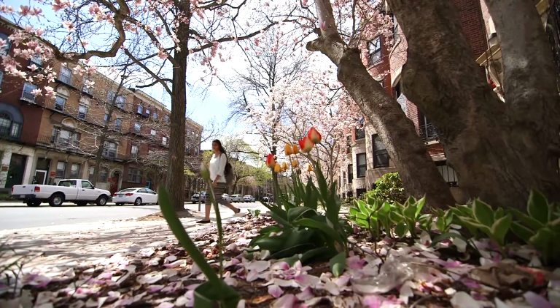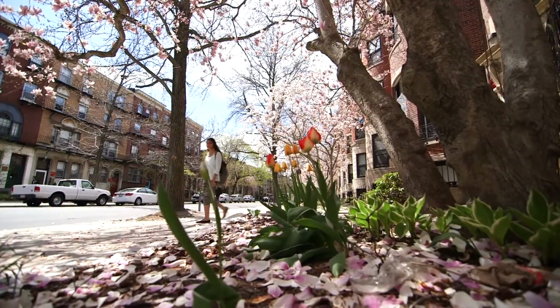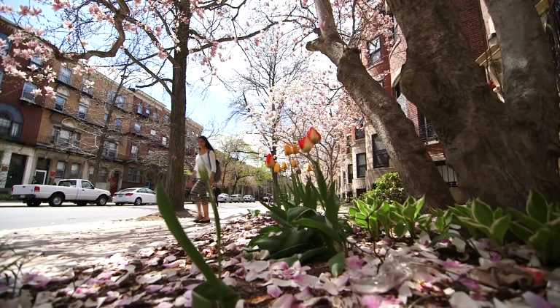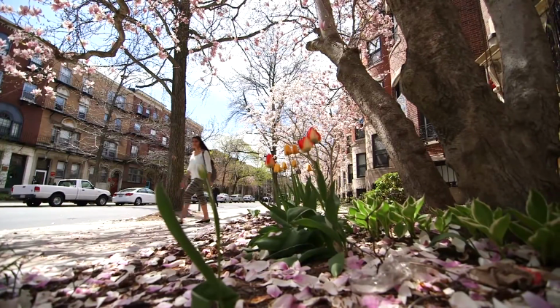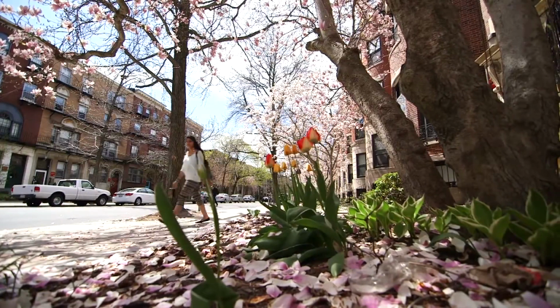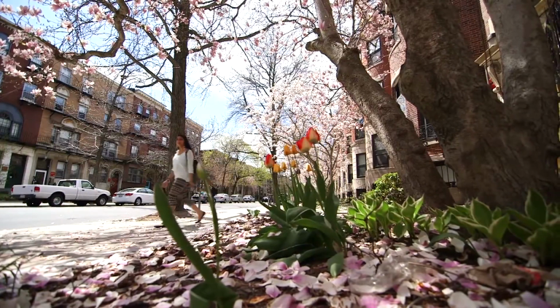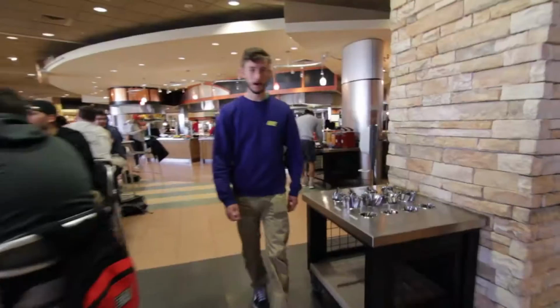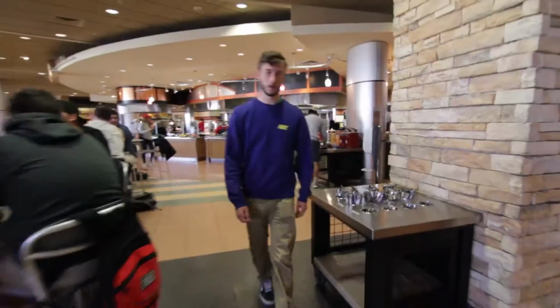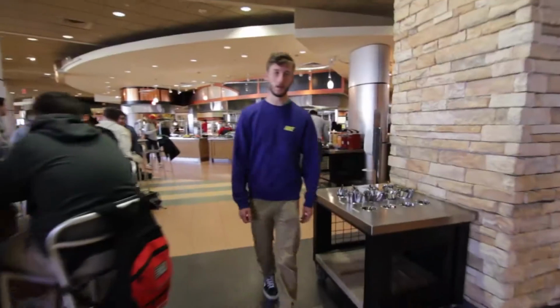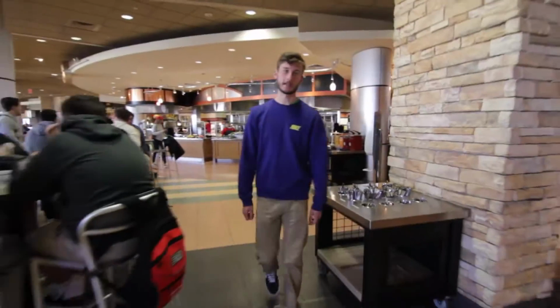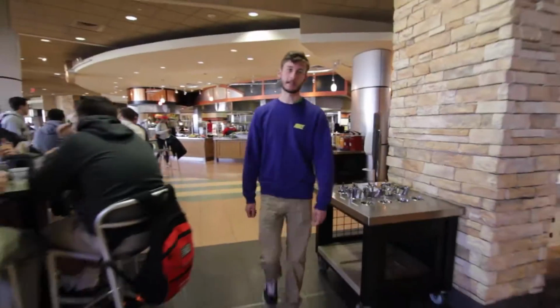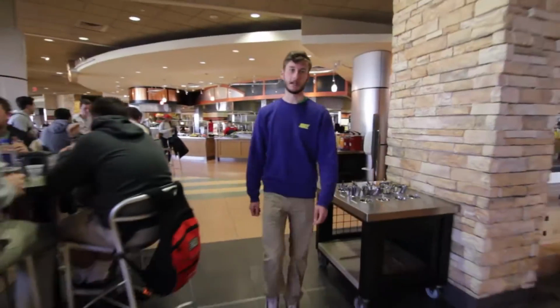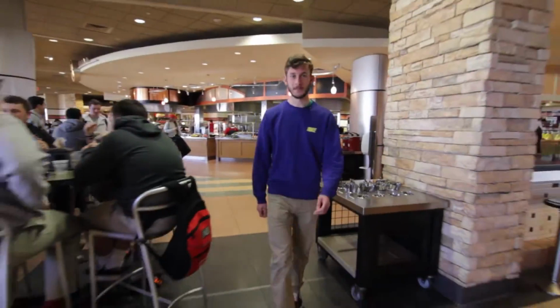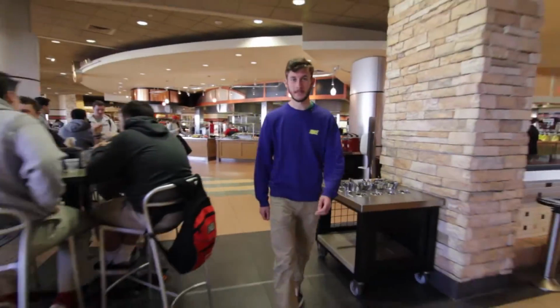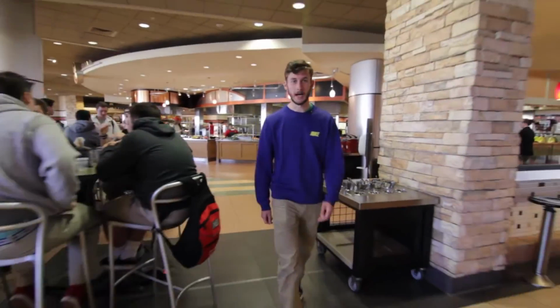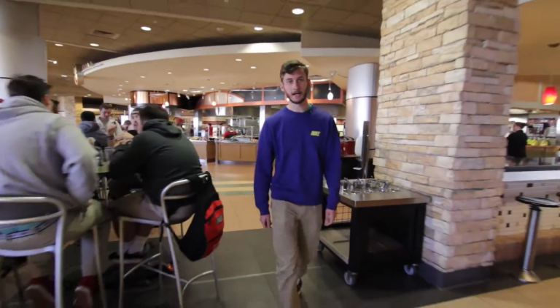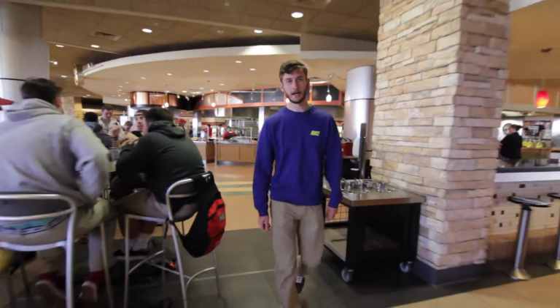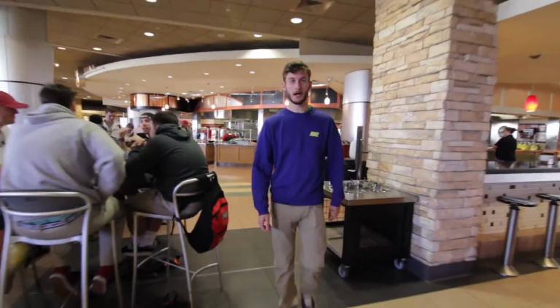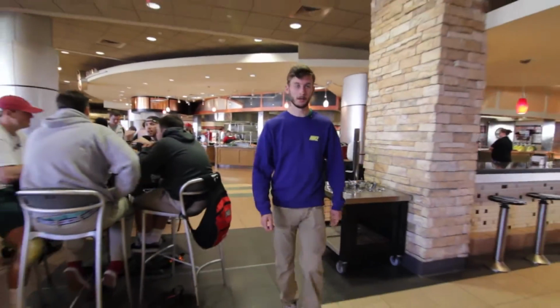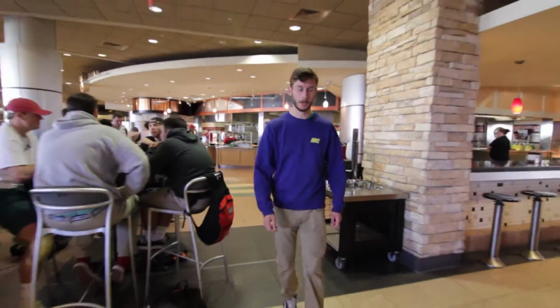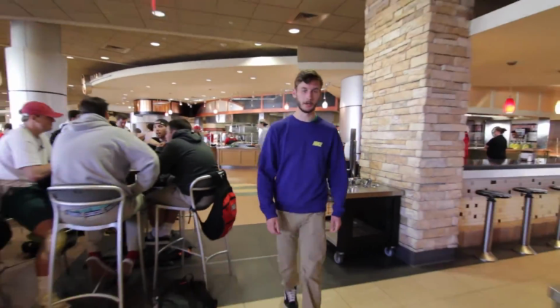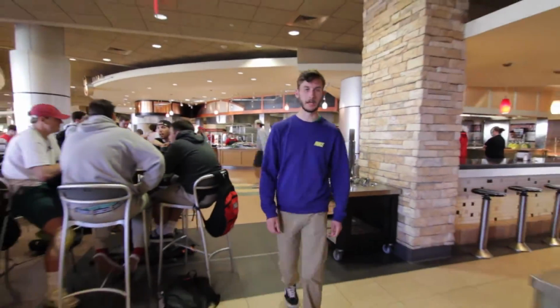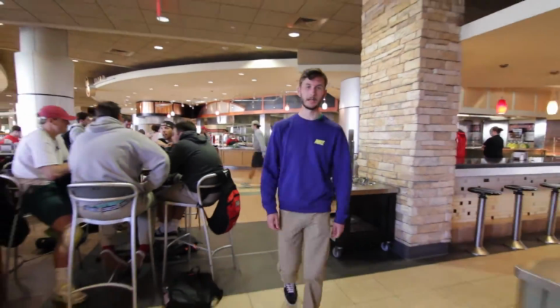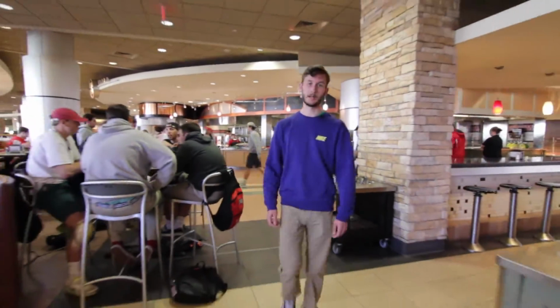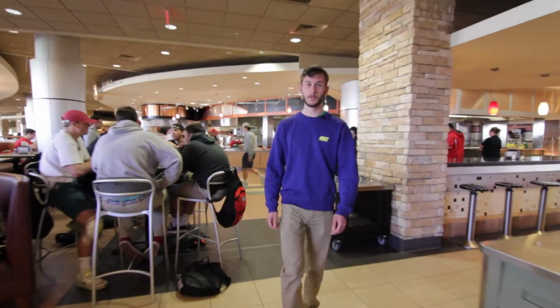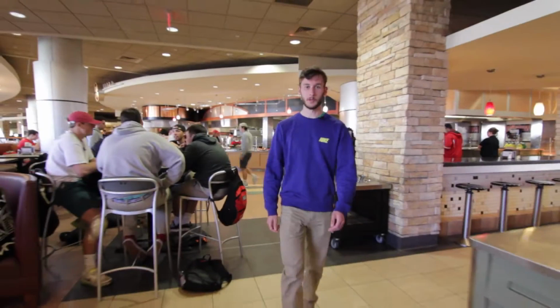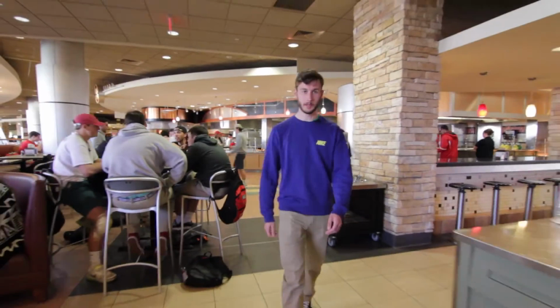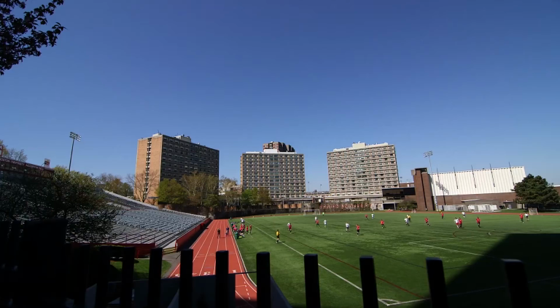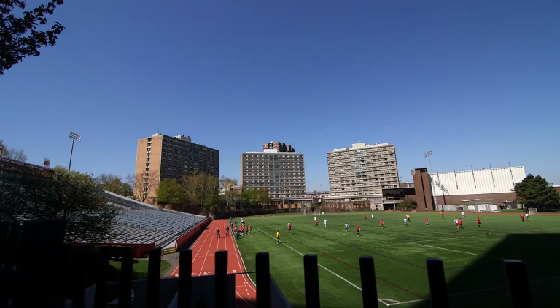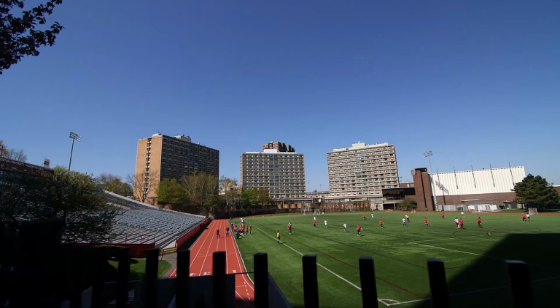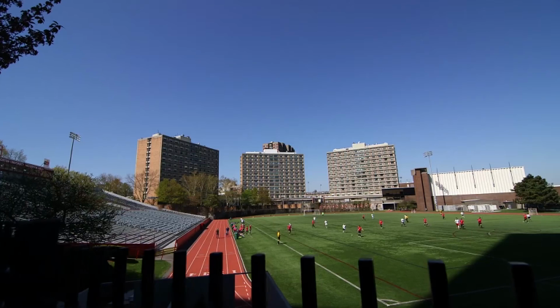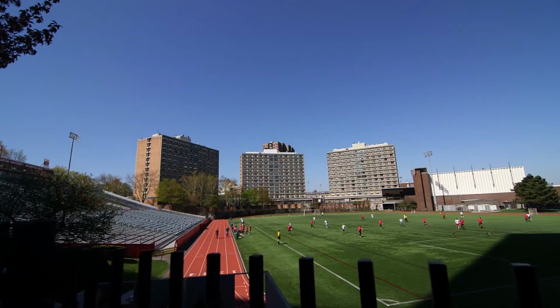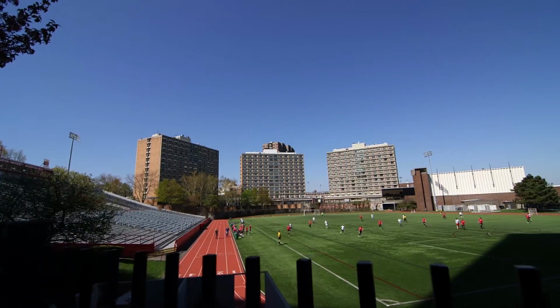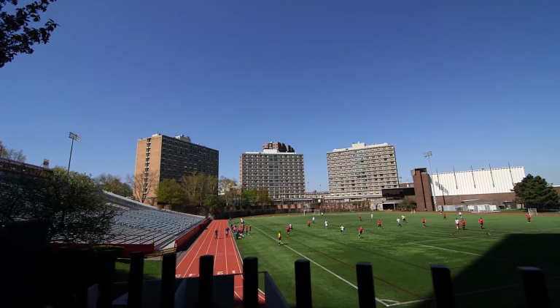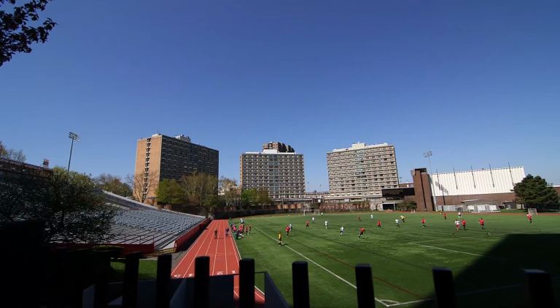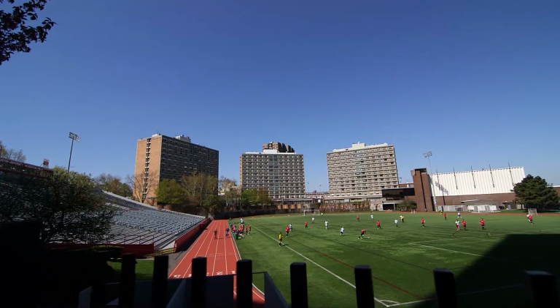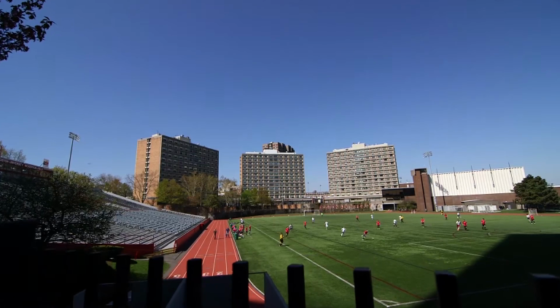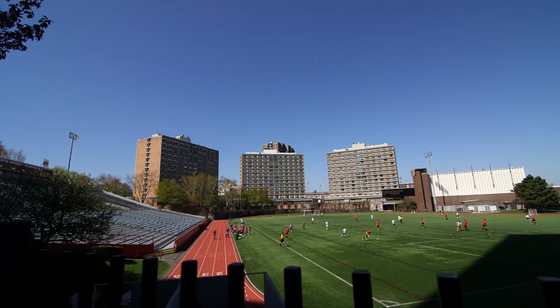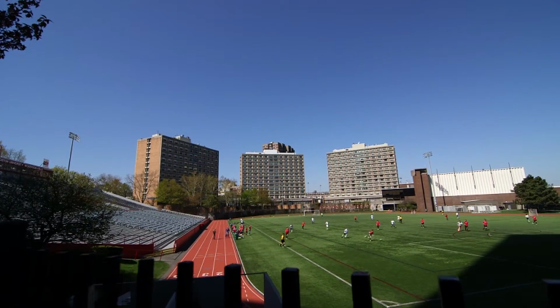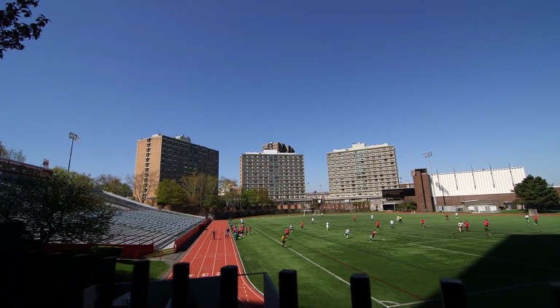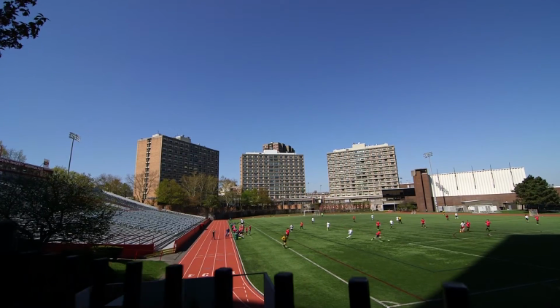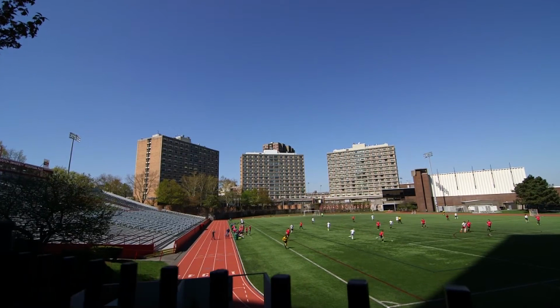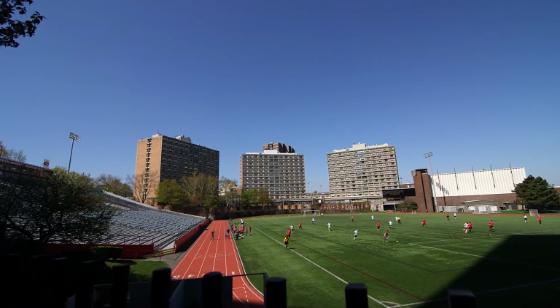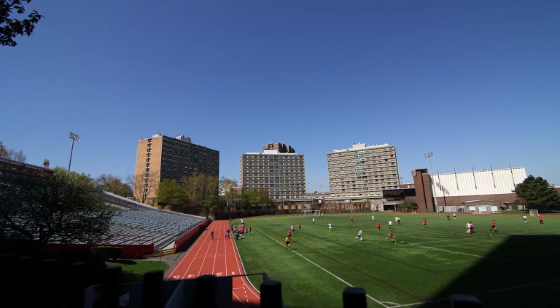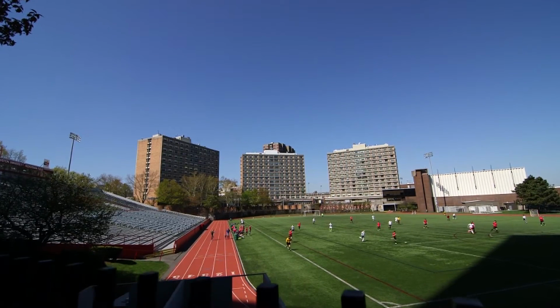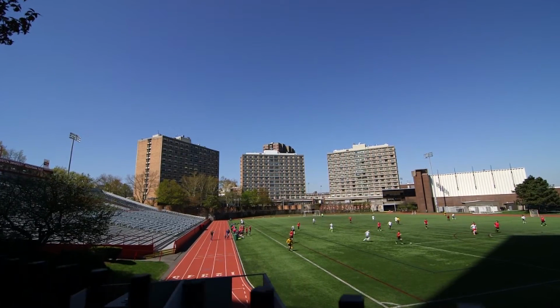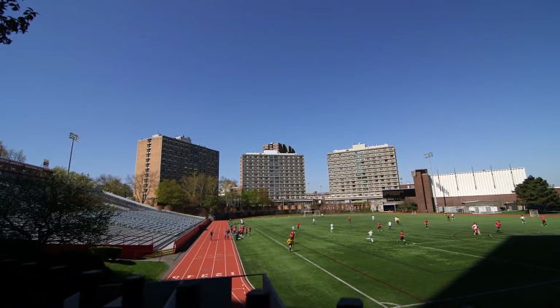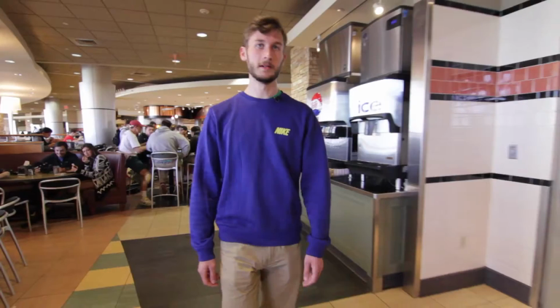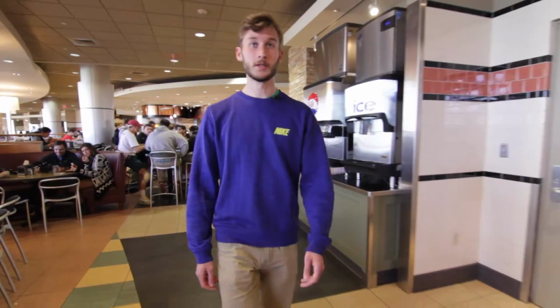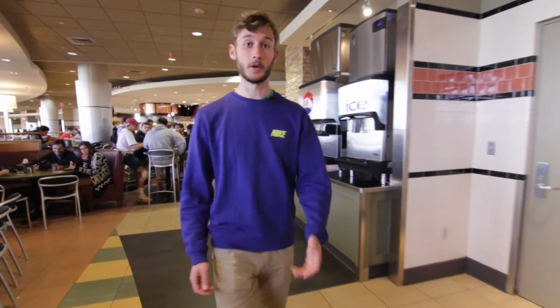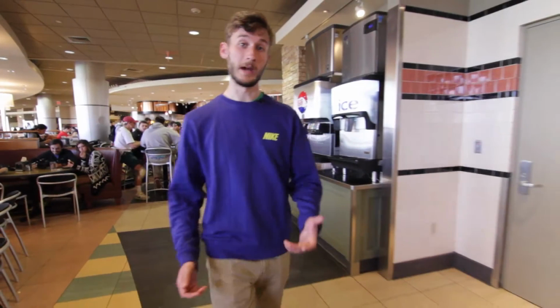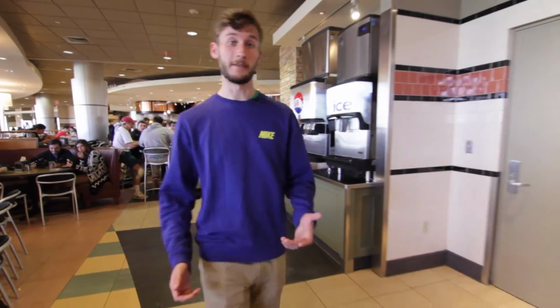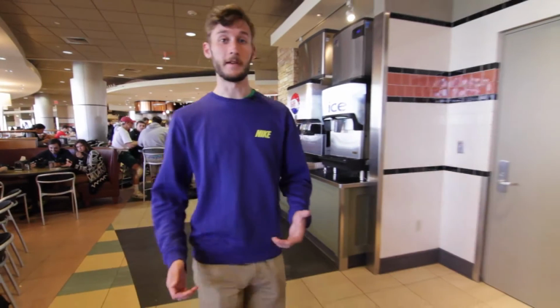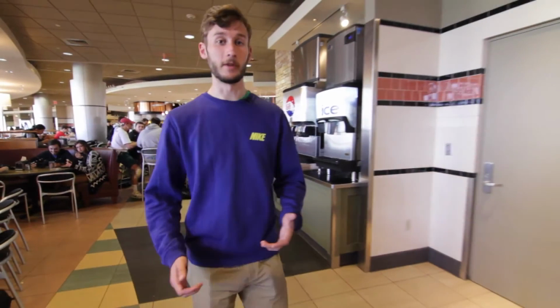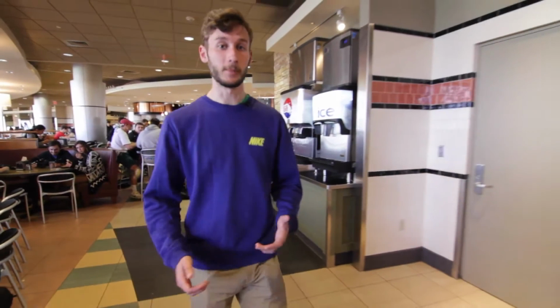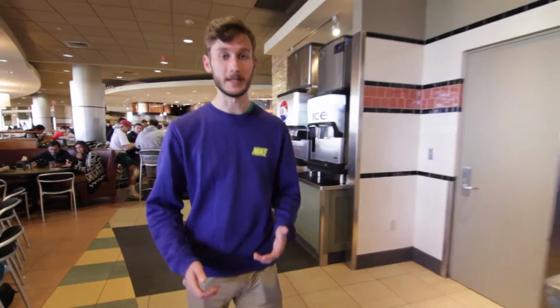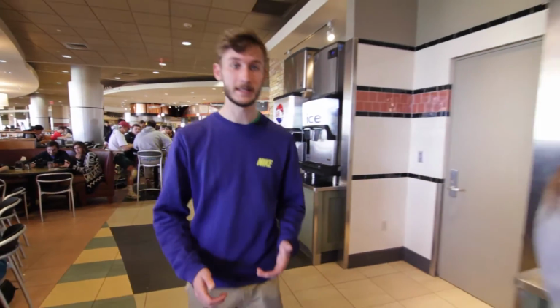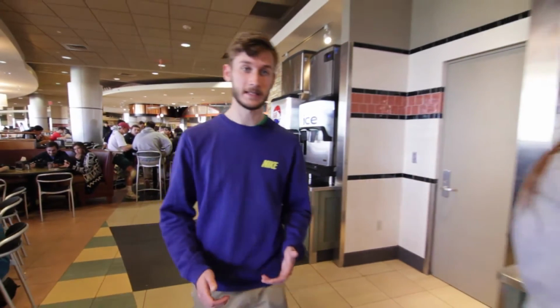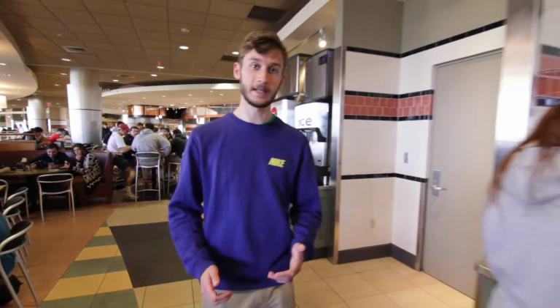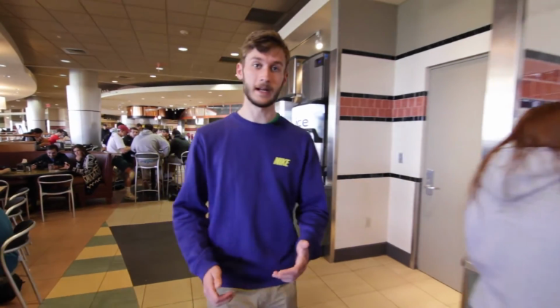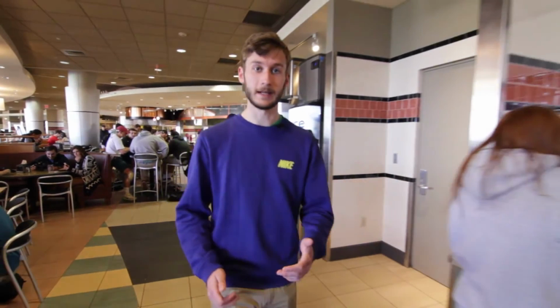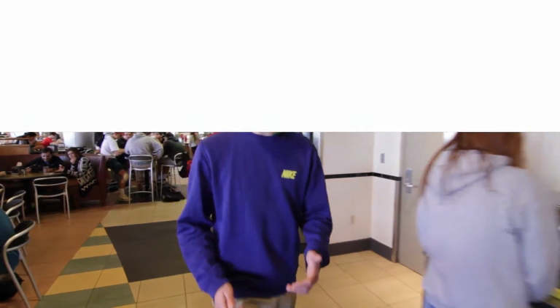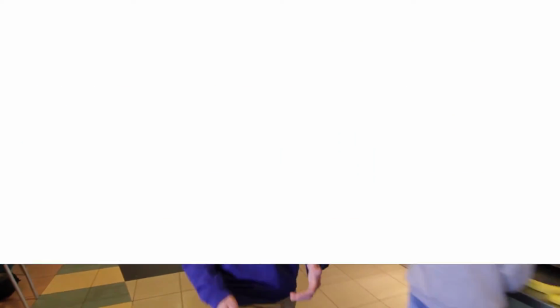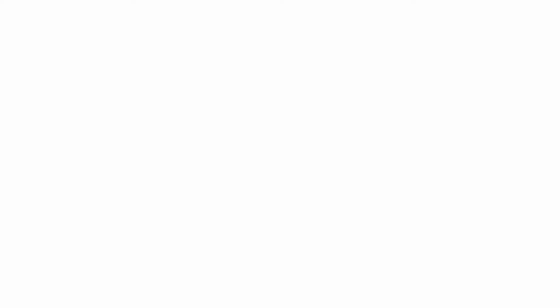Here we are in the West Campus dining hall, located in between all three residence halls in West Campus. It's one of my favorite places to eat on campus.